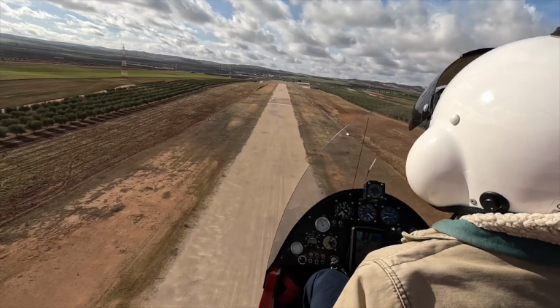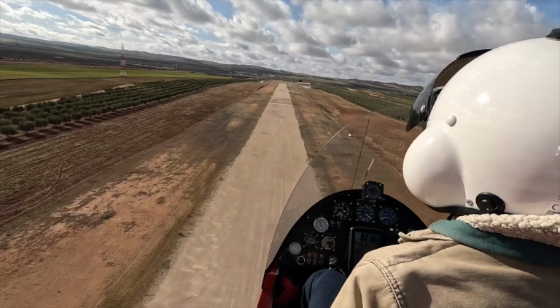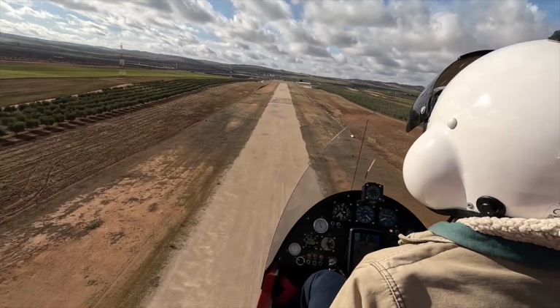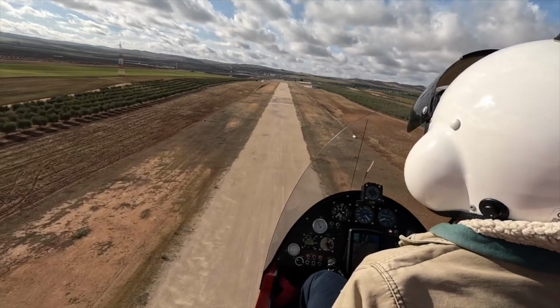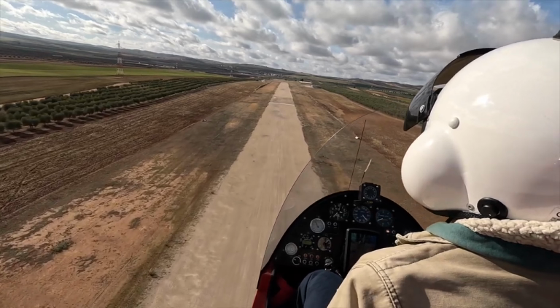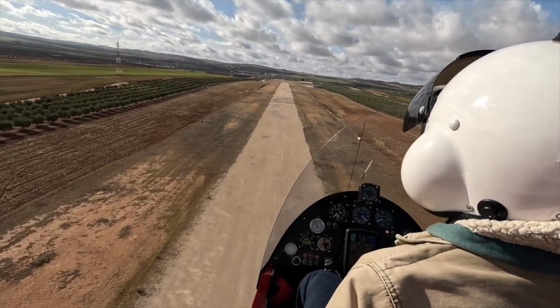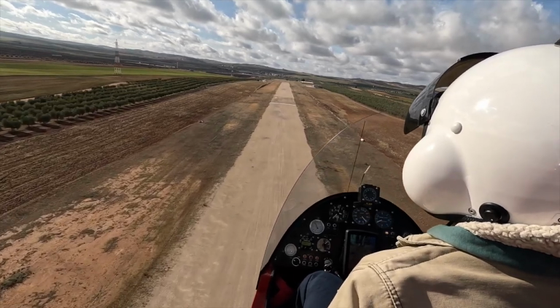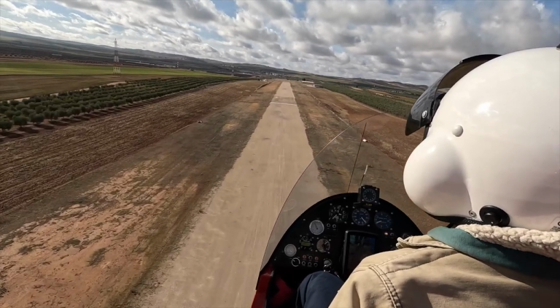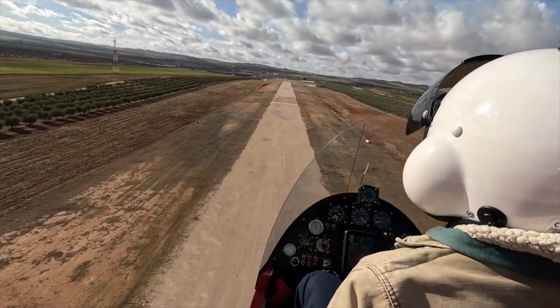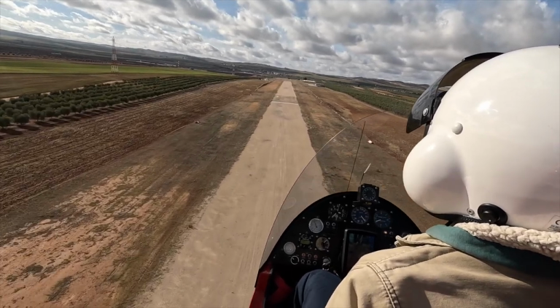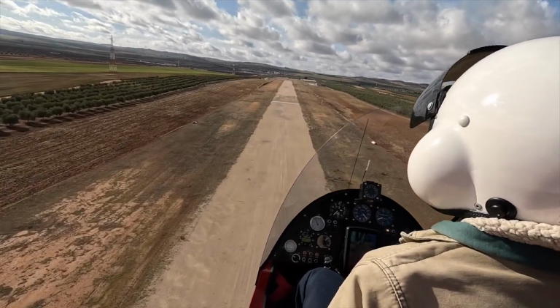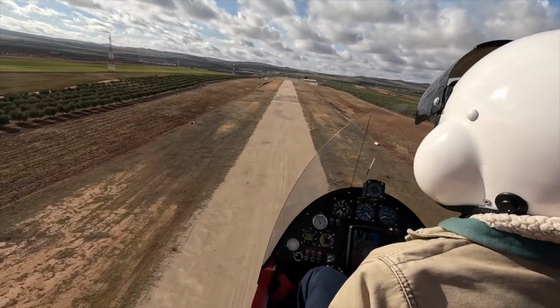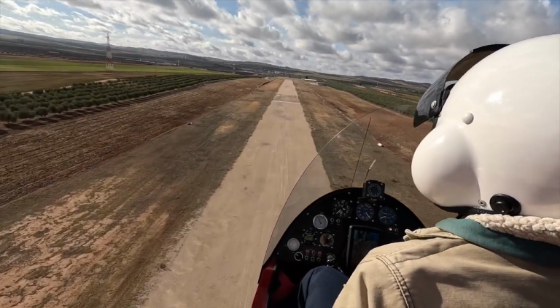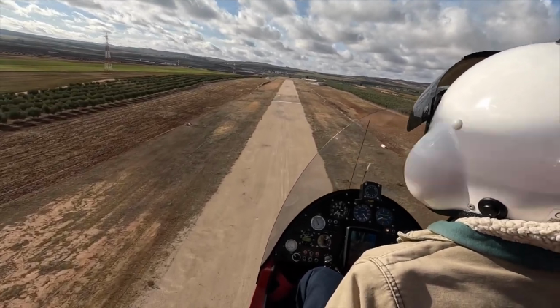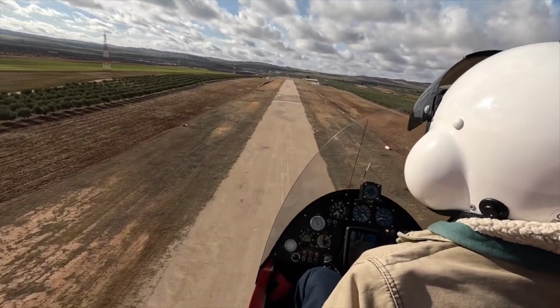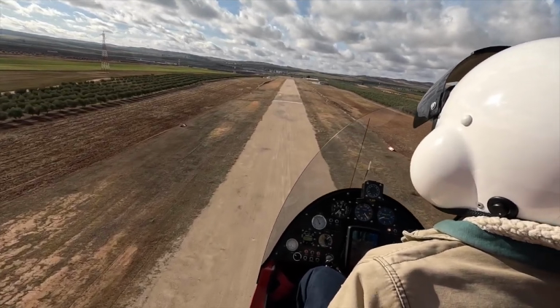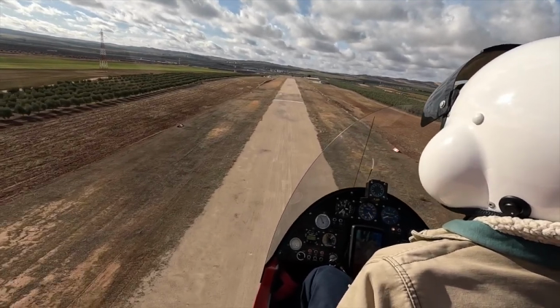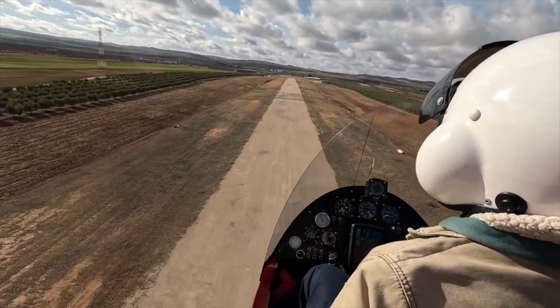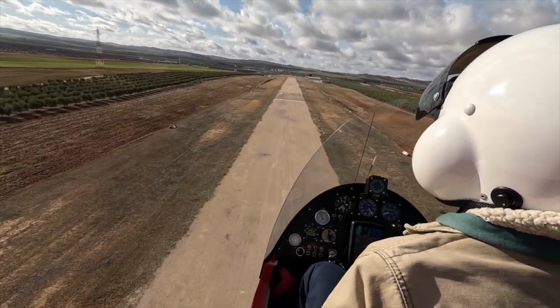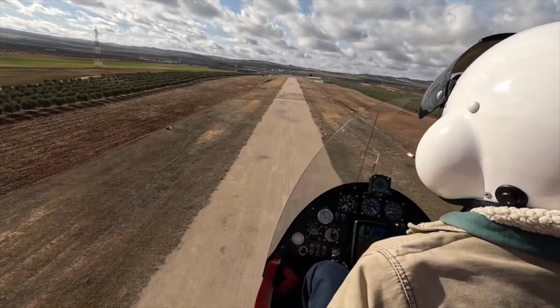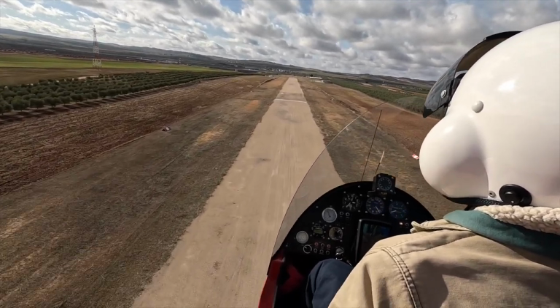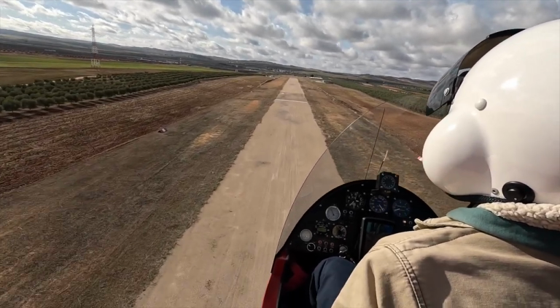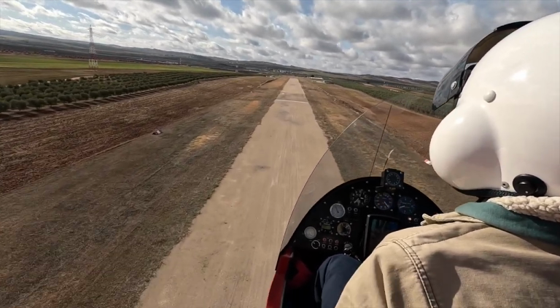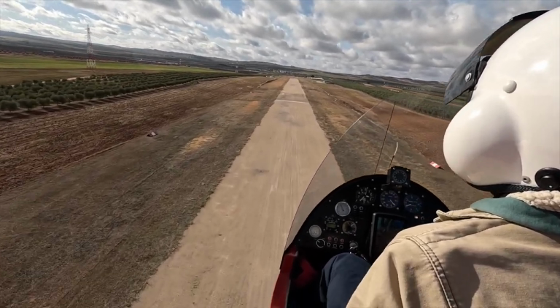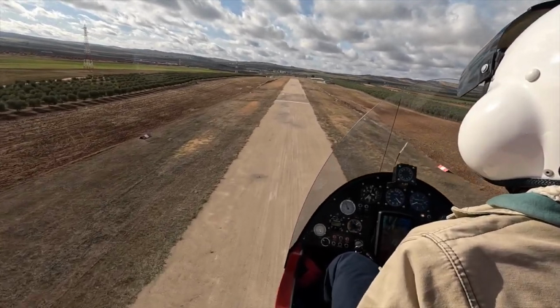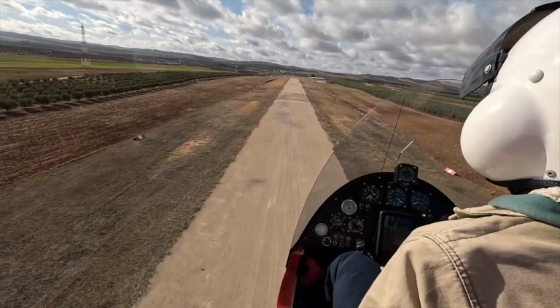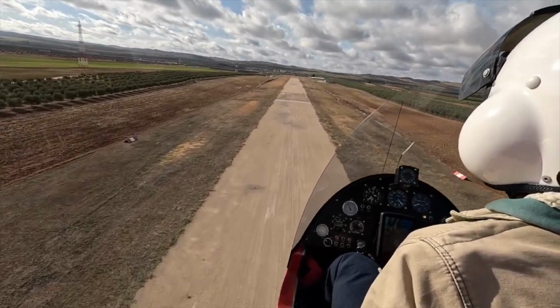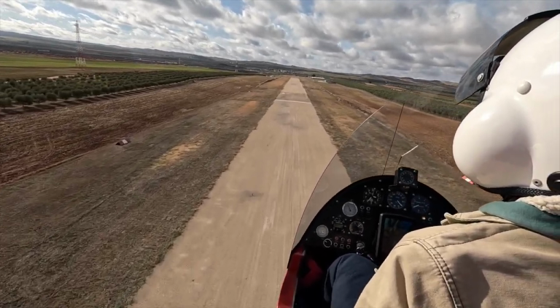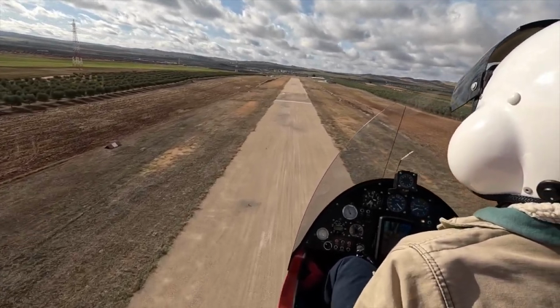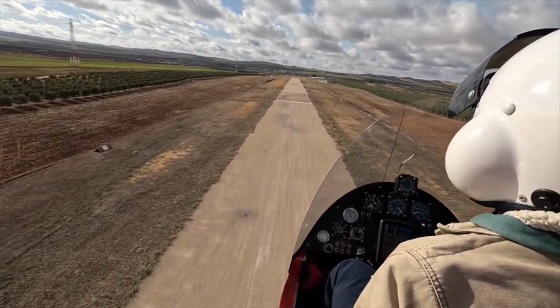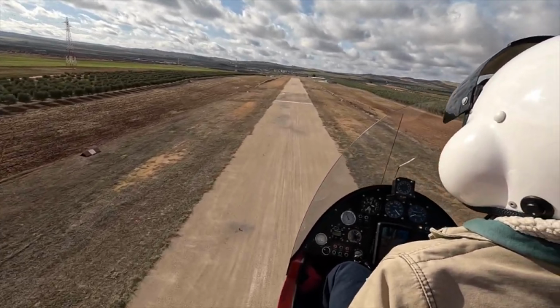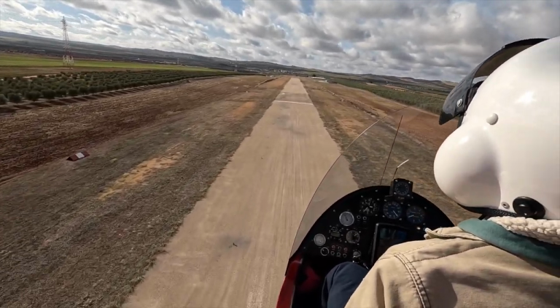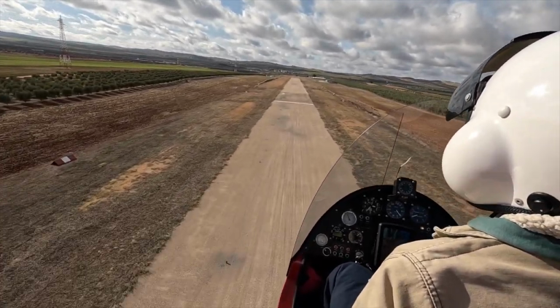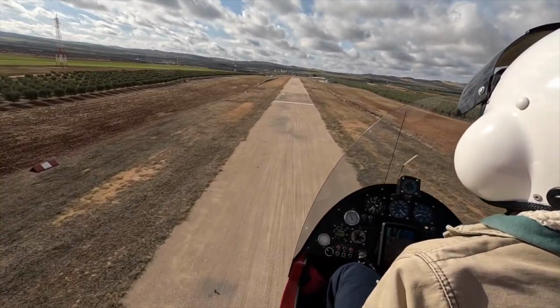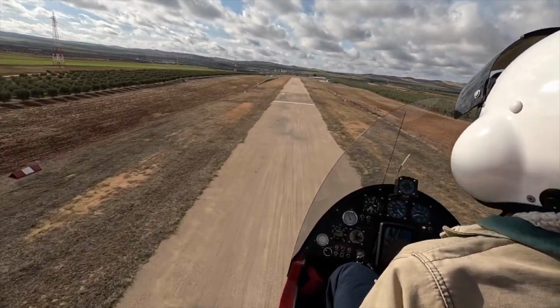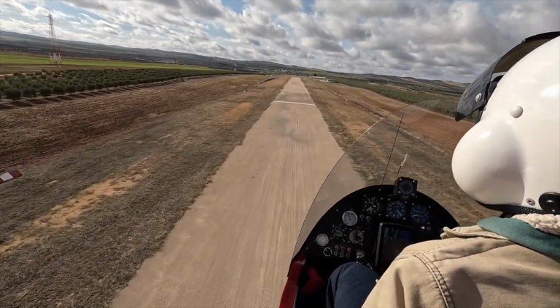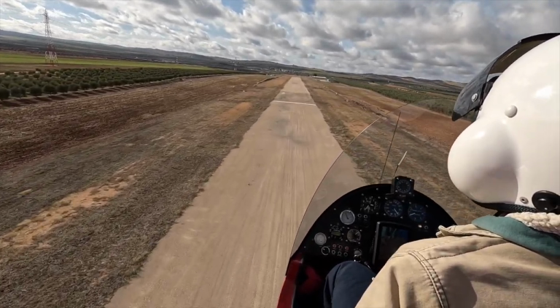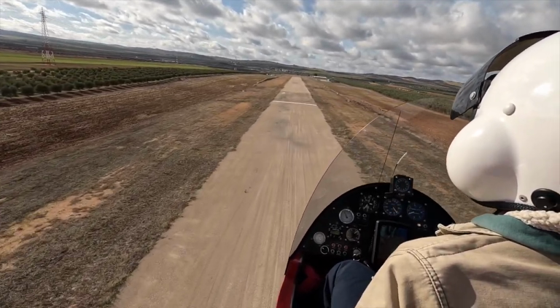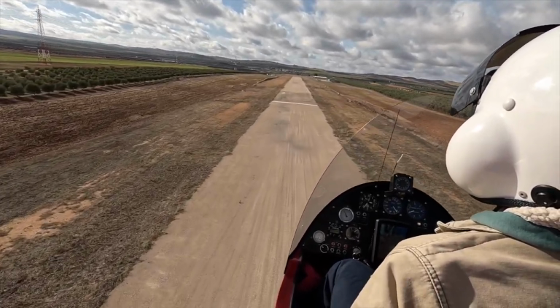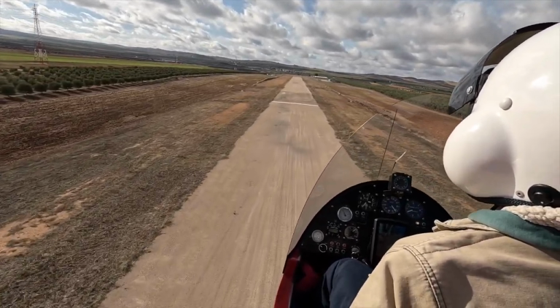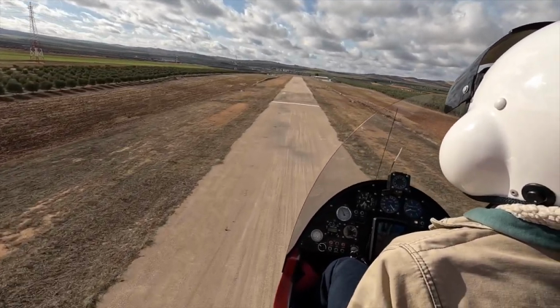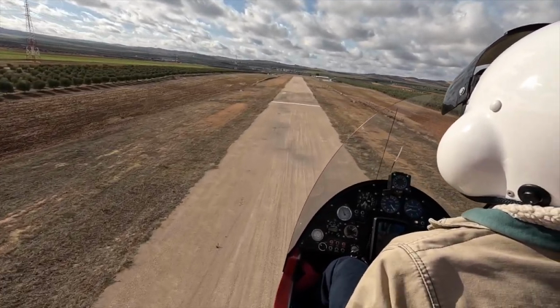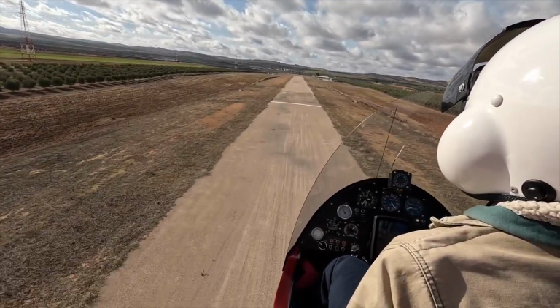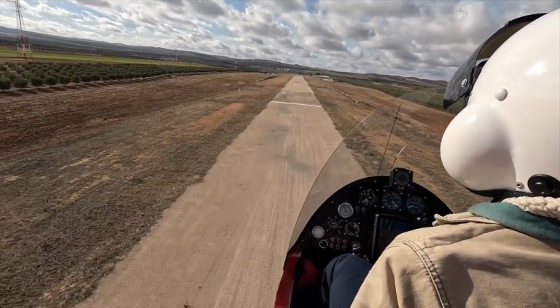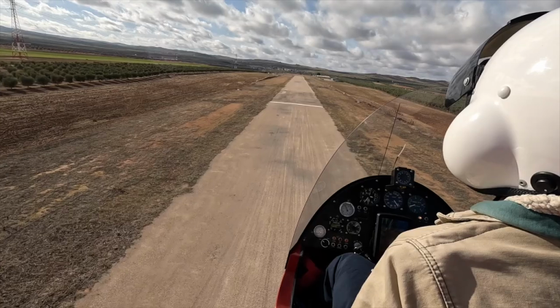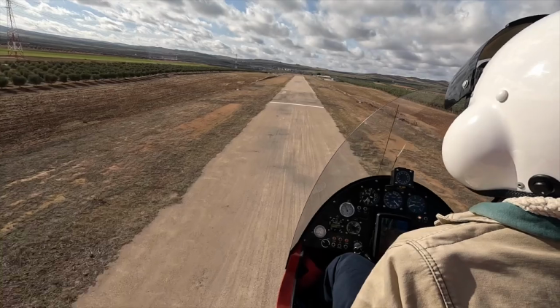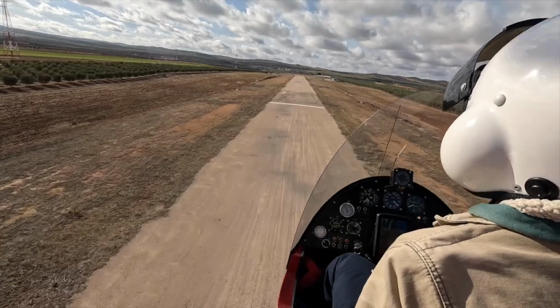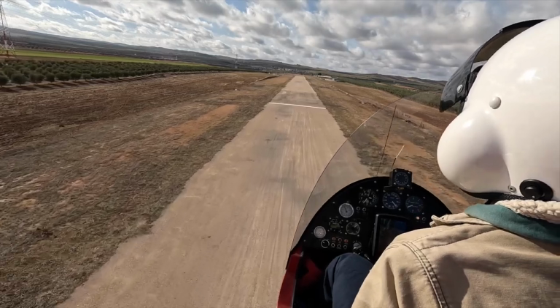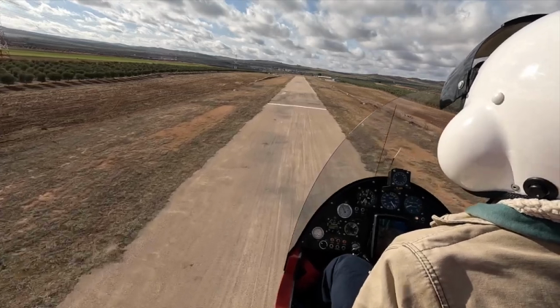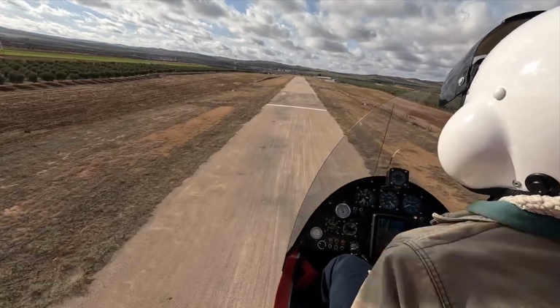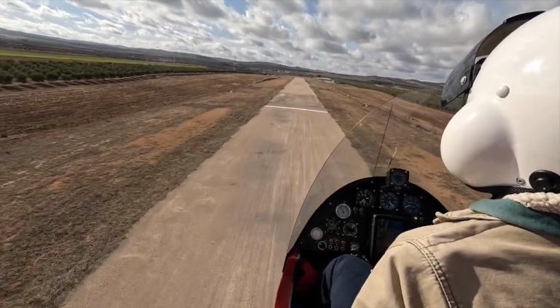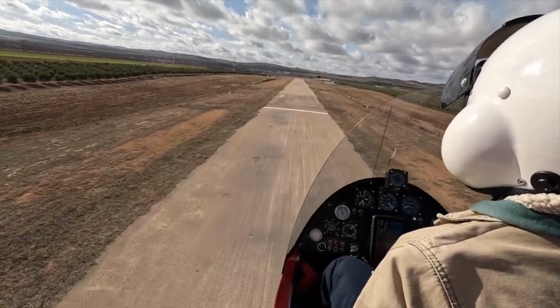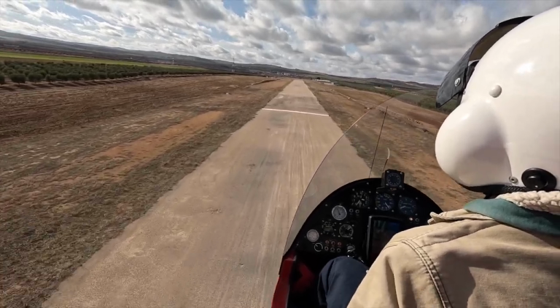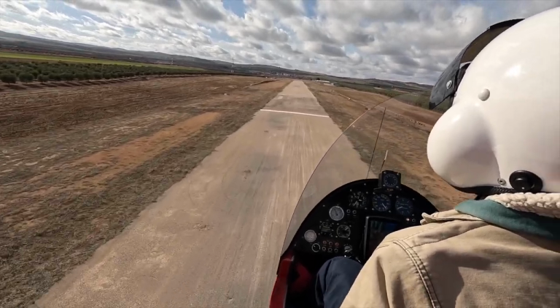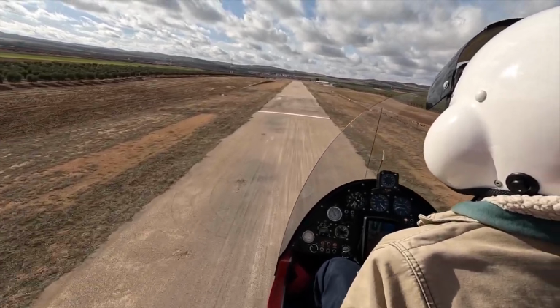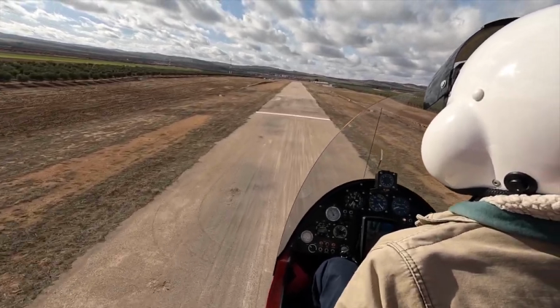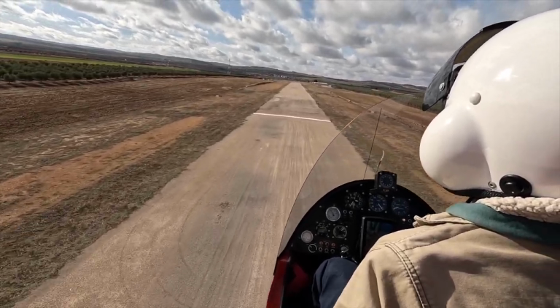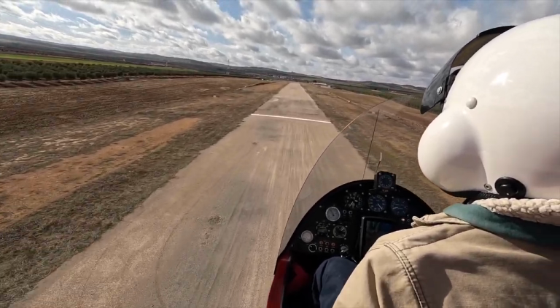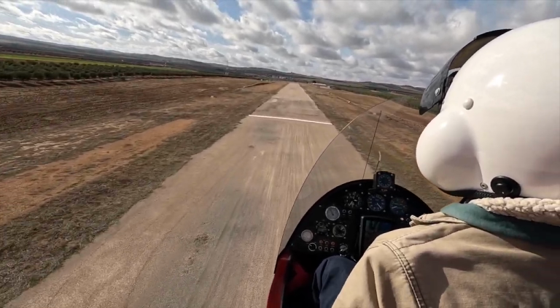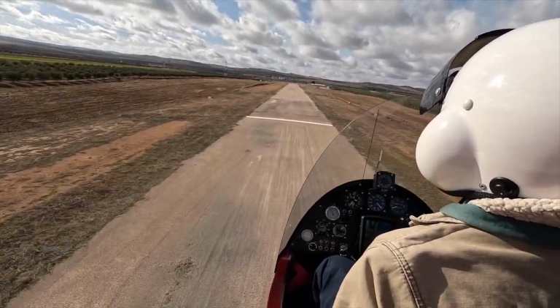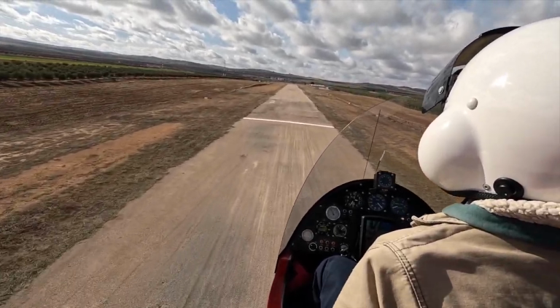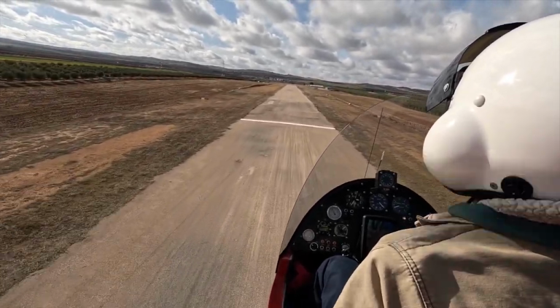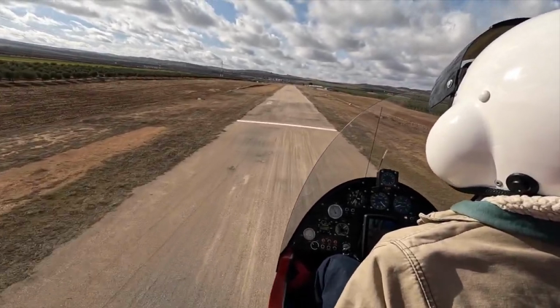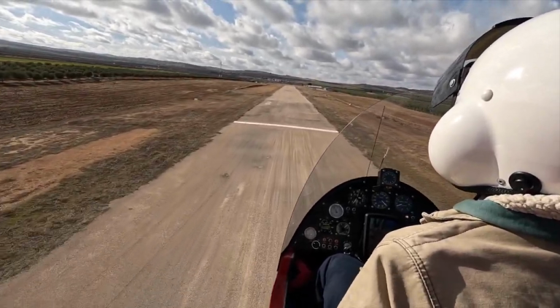If anyone is interested in going on a gyrocopter flight, just drop us an email — the email details are on the end of the video.